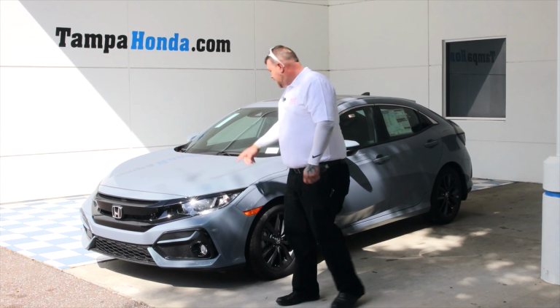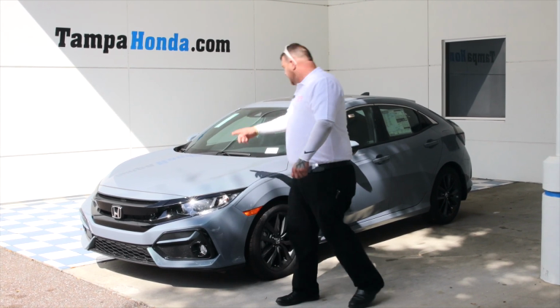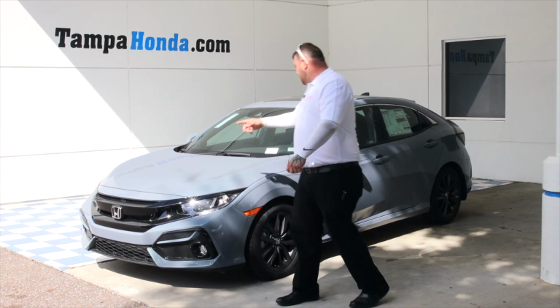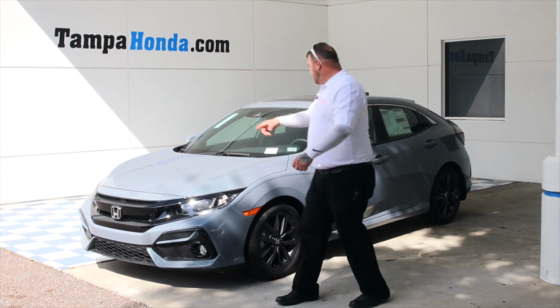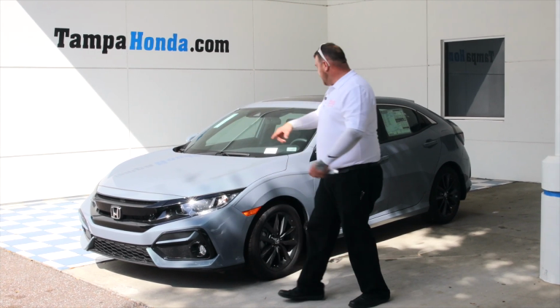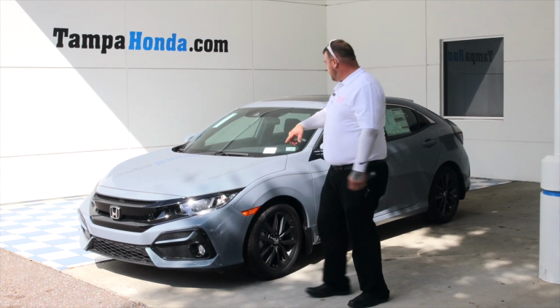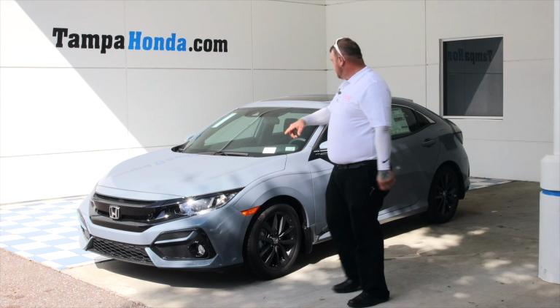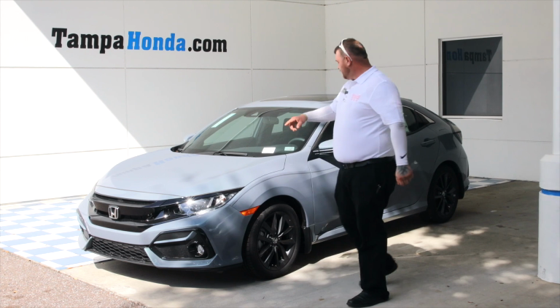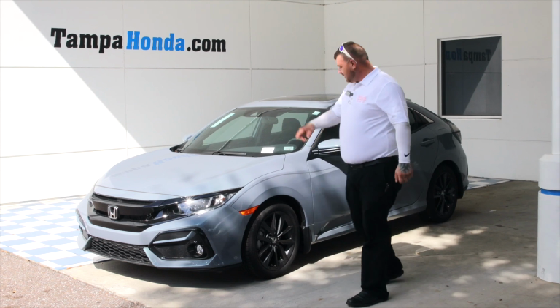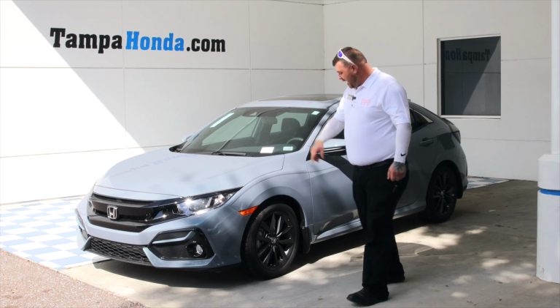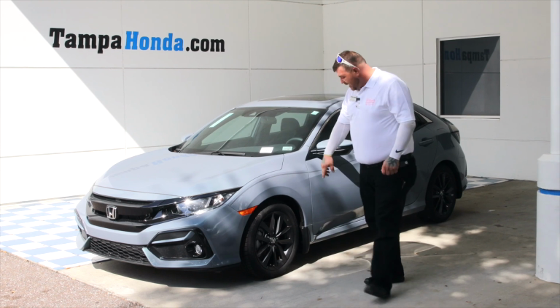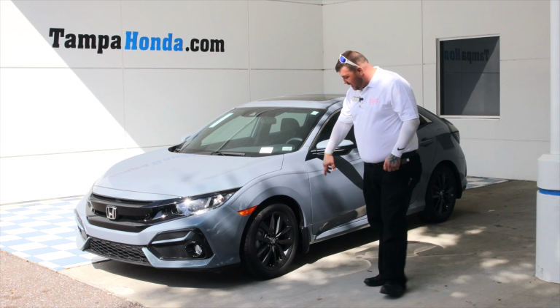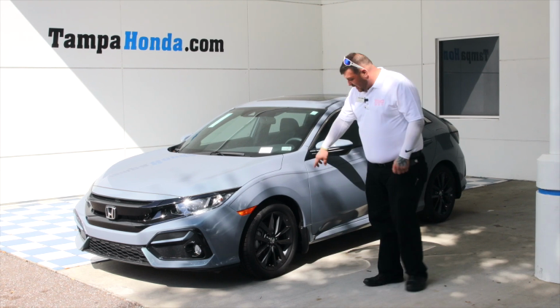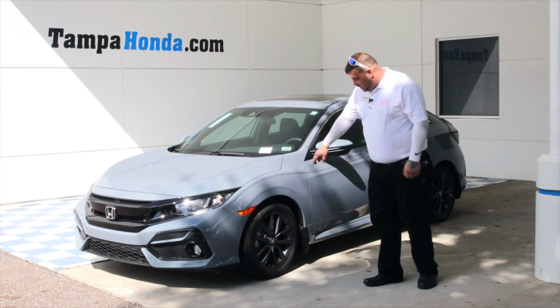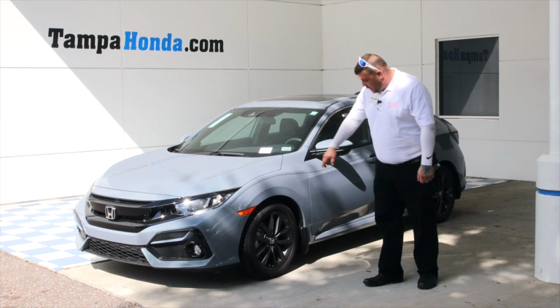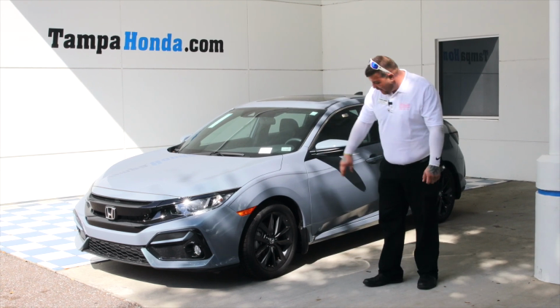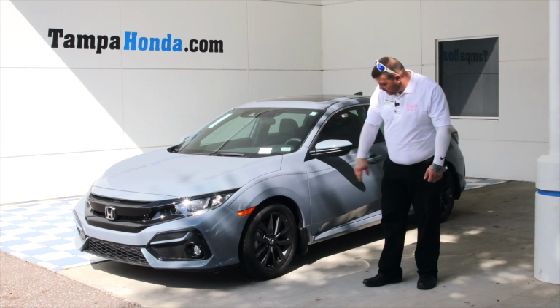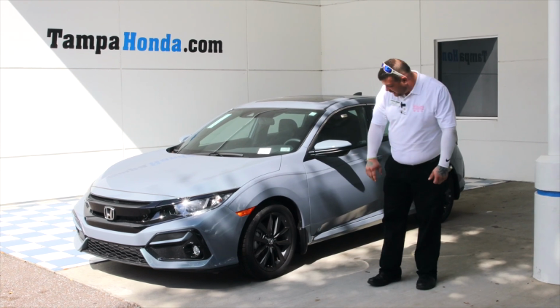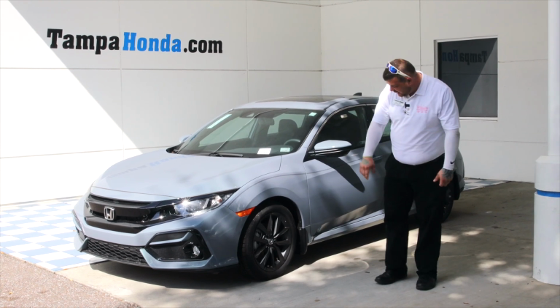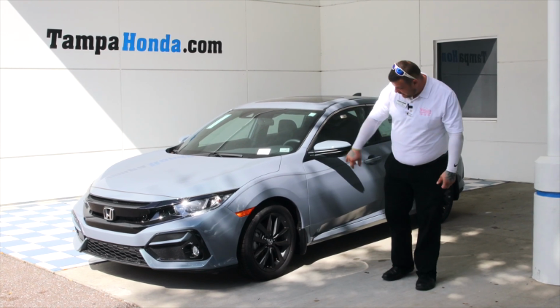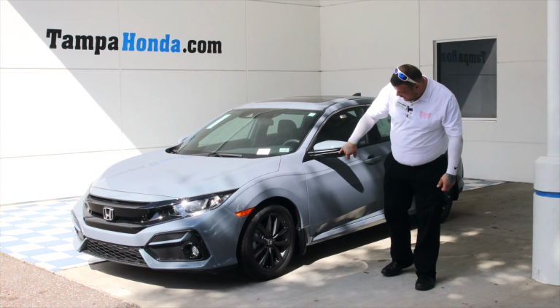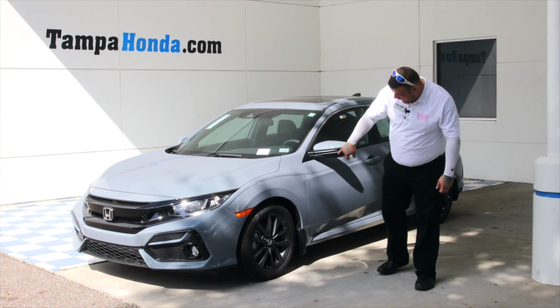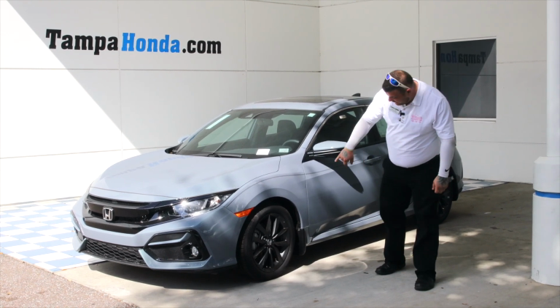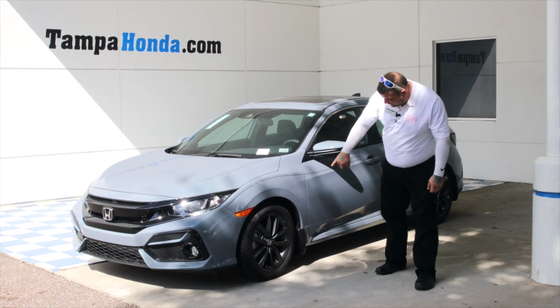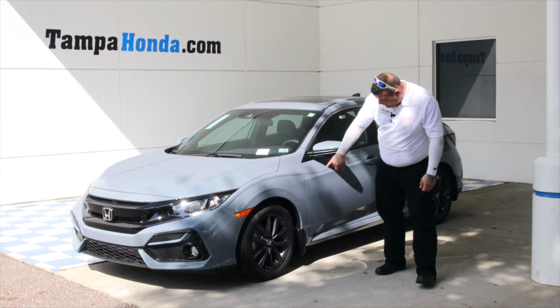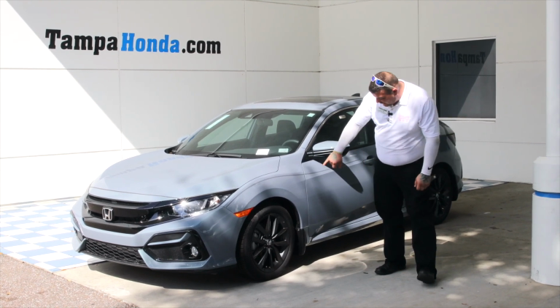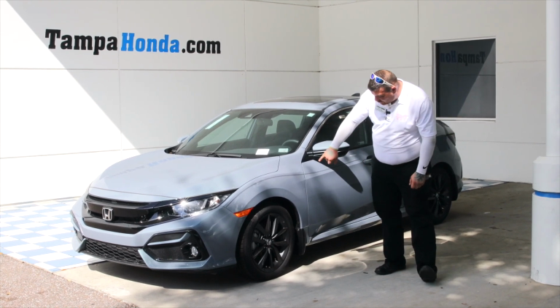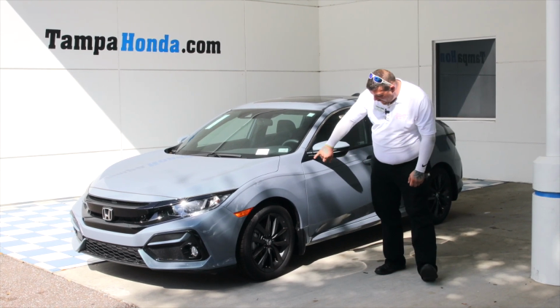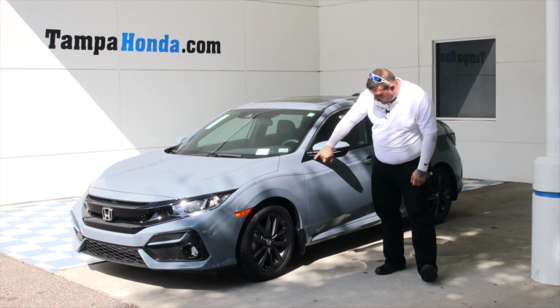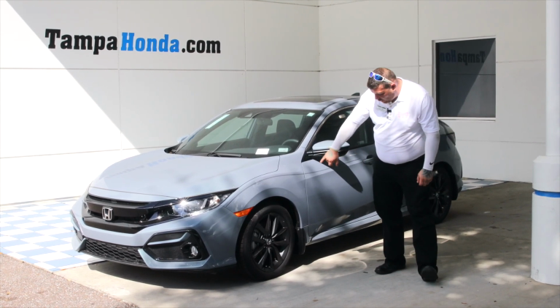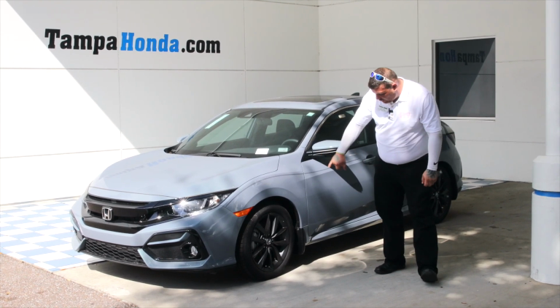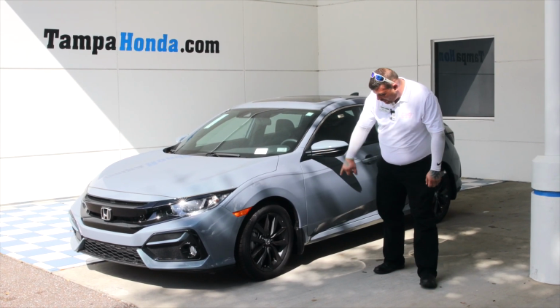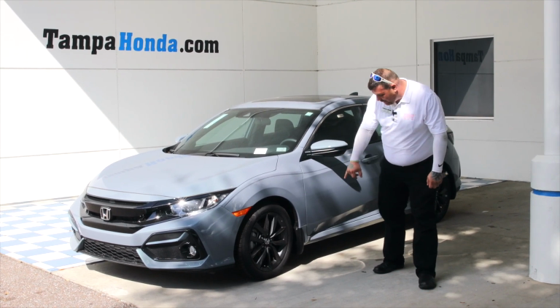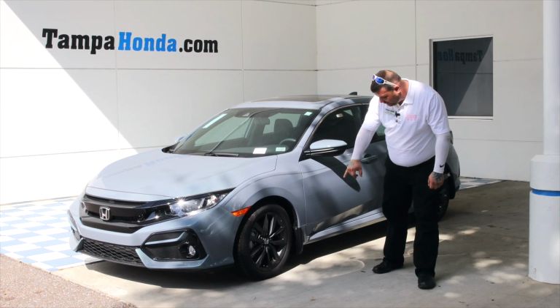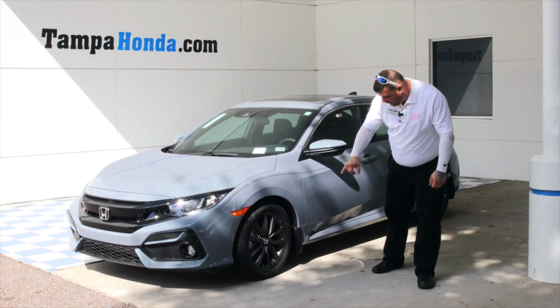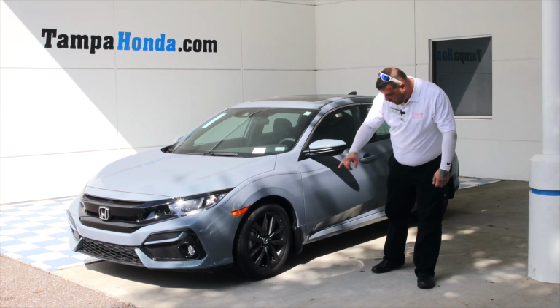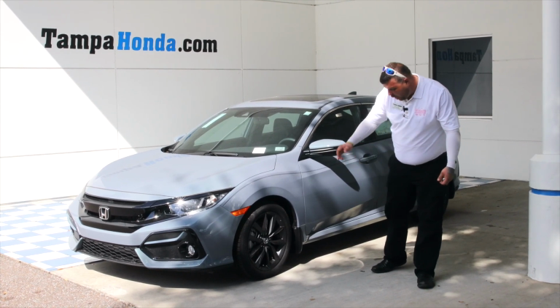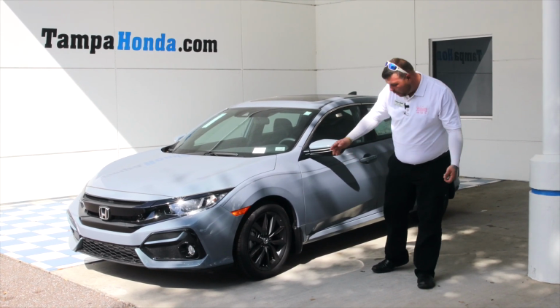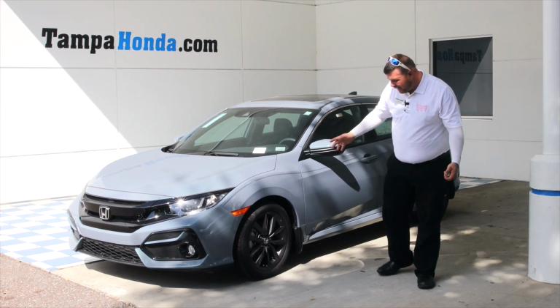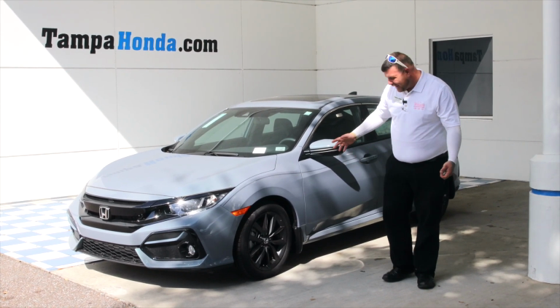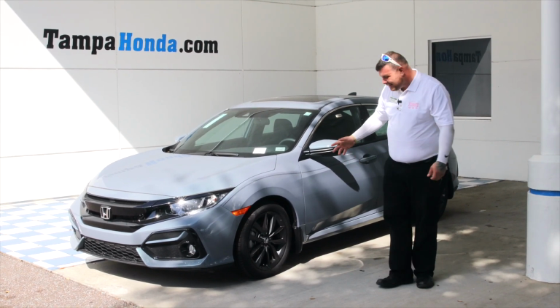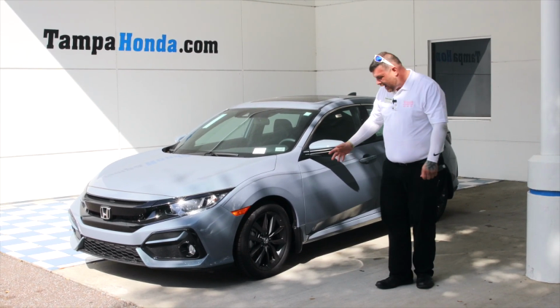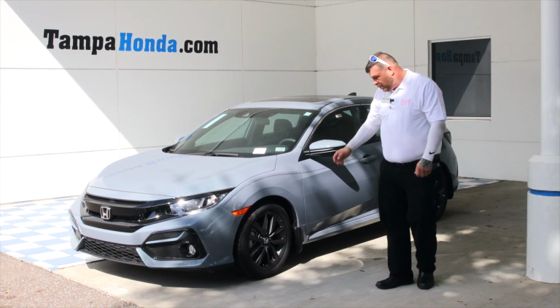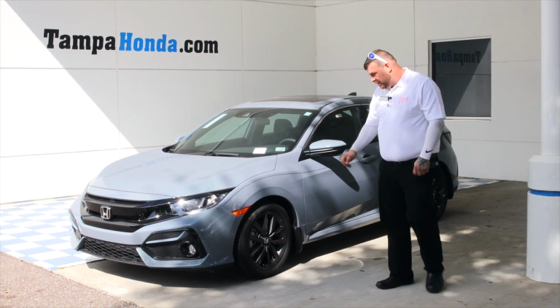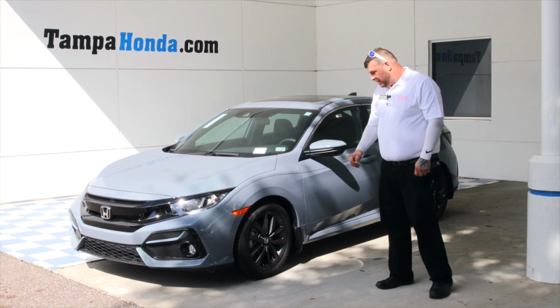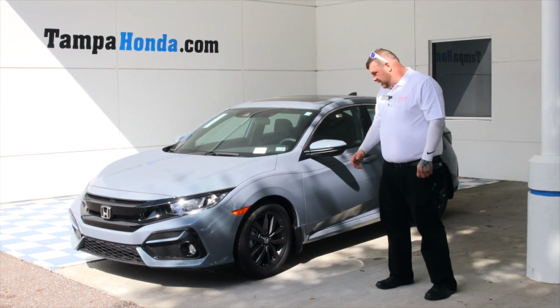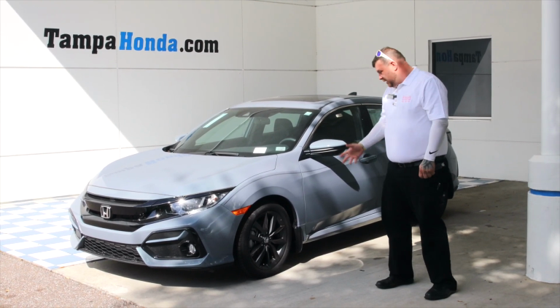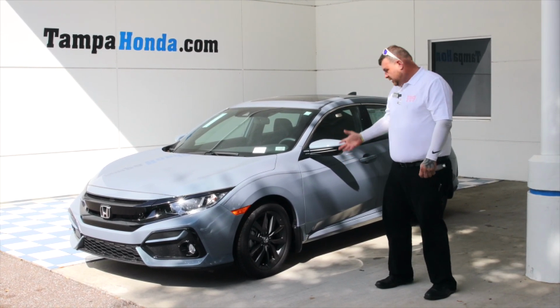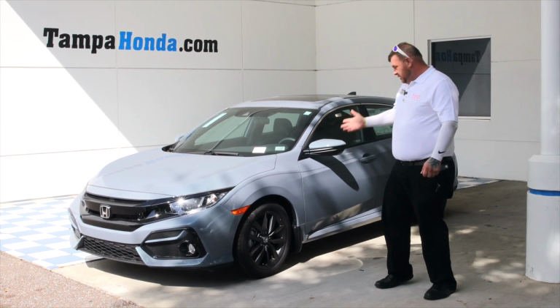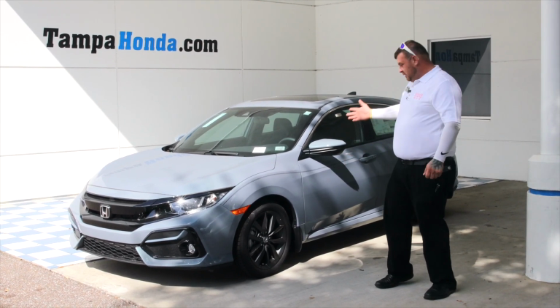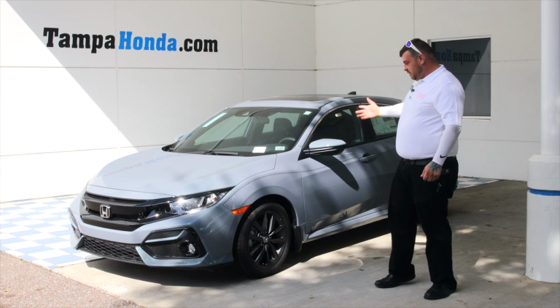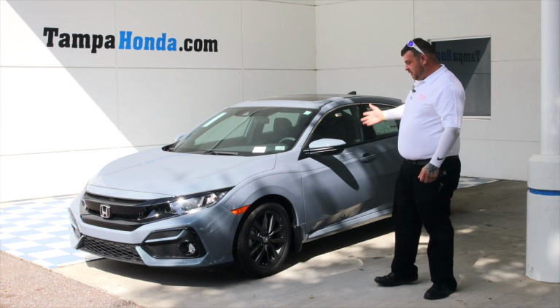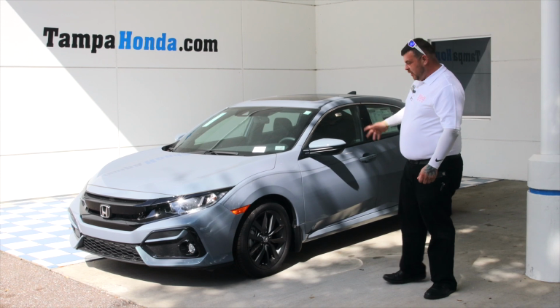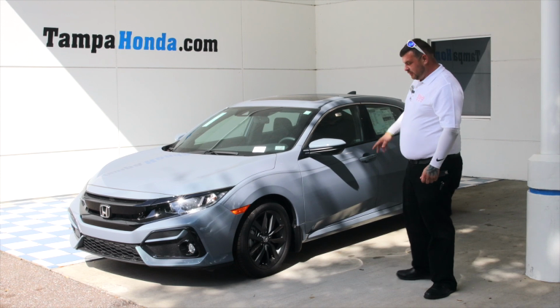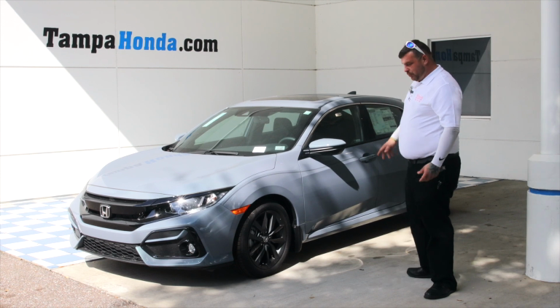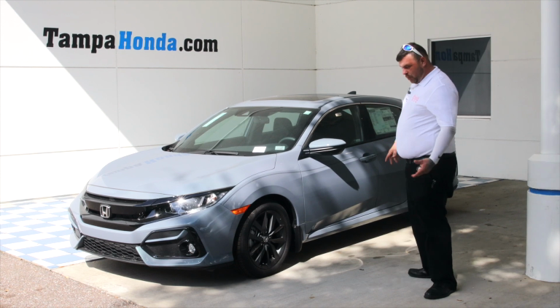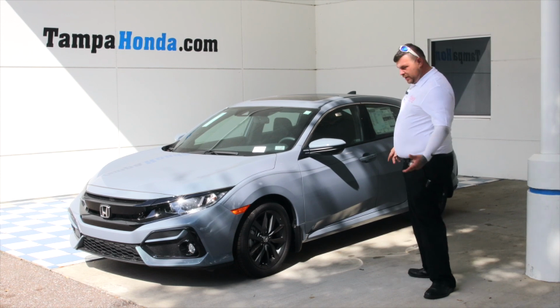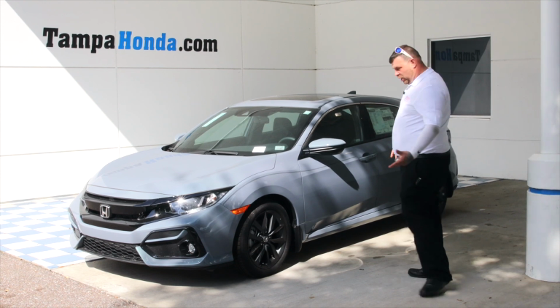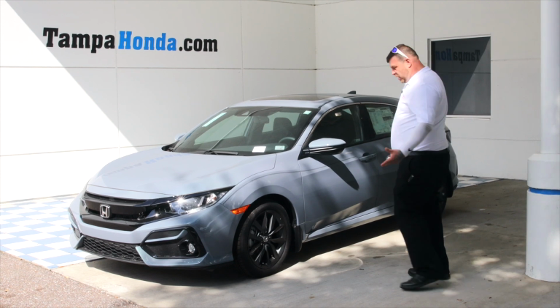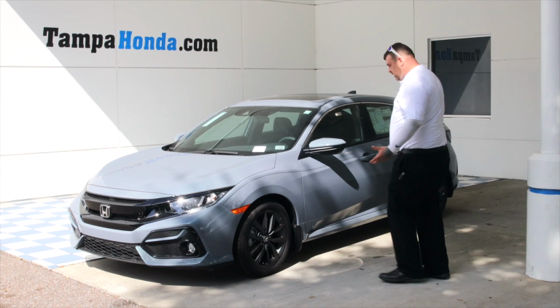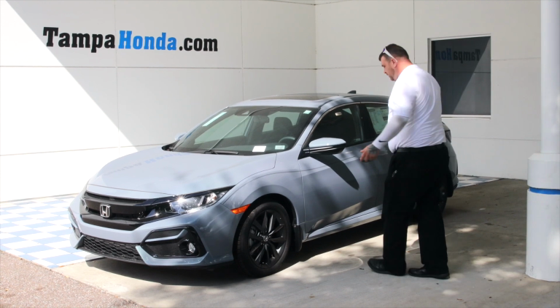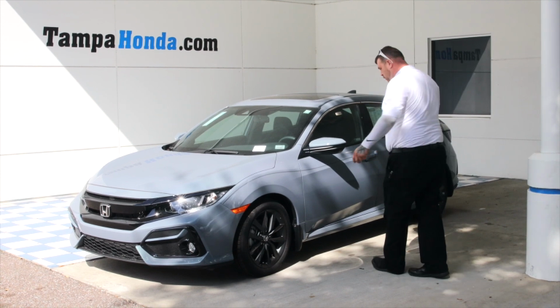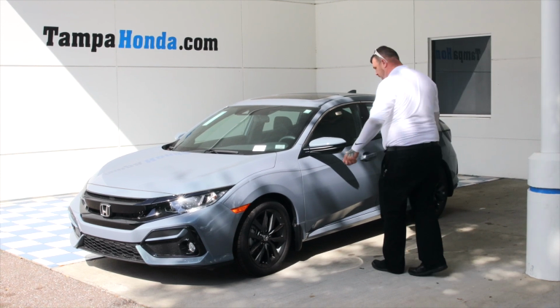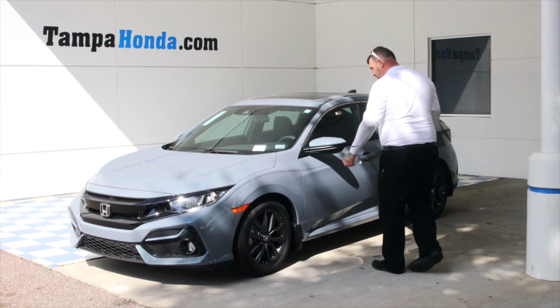Coming around to the side, you have the 18-inch alloy rims, all blacked out — very sporty look to it.